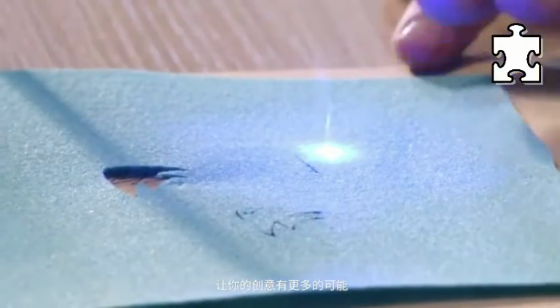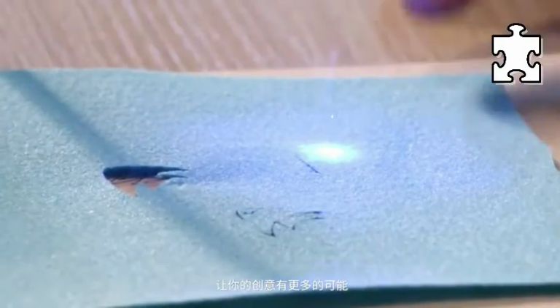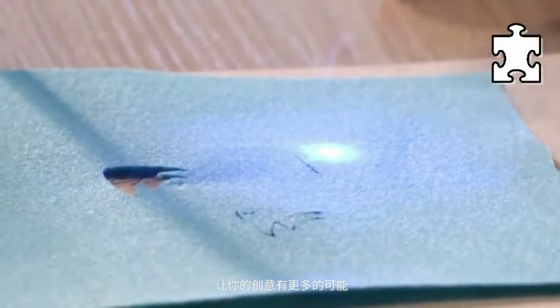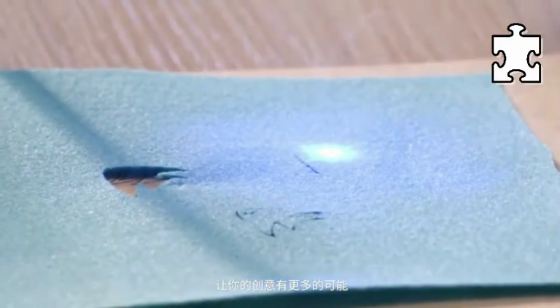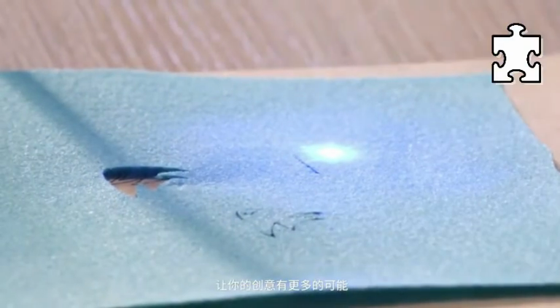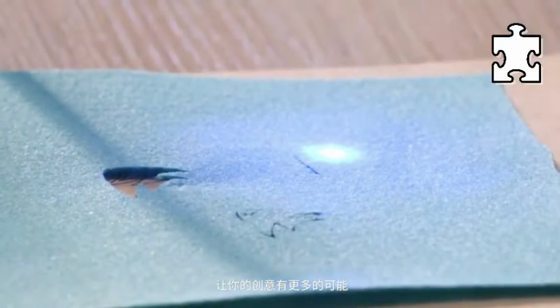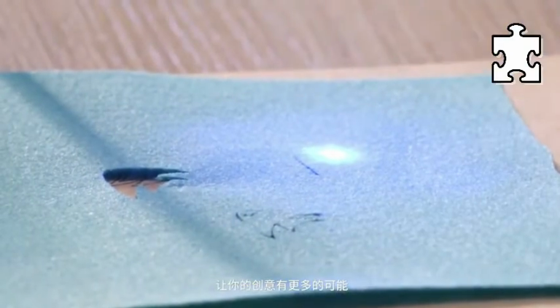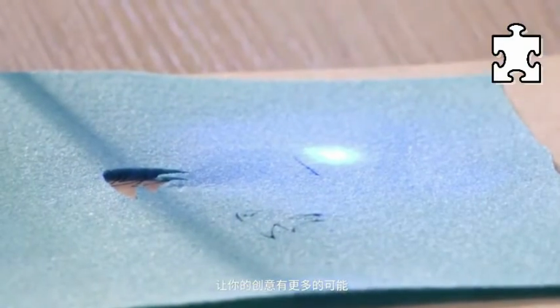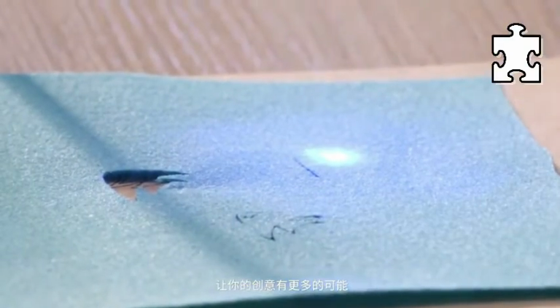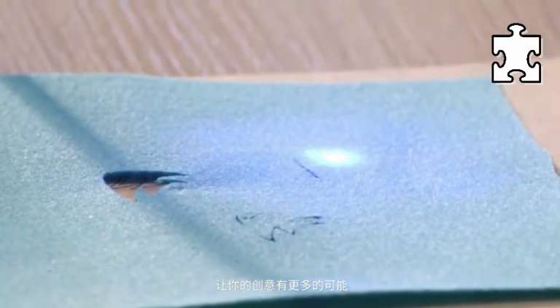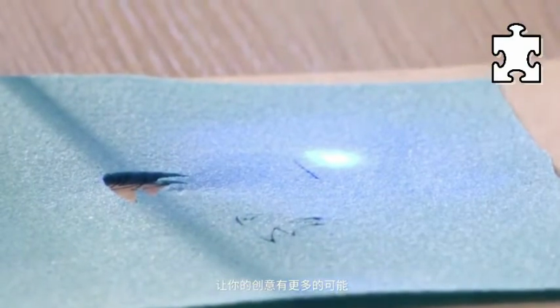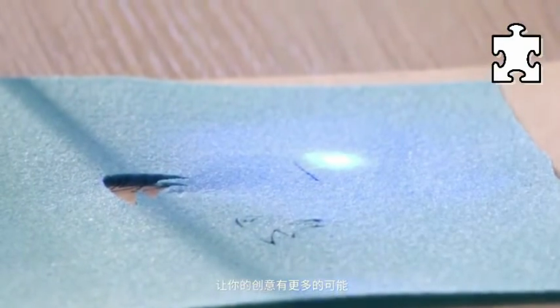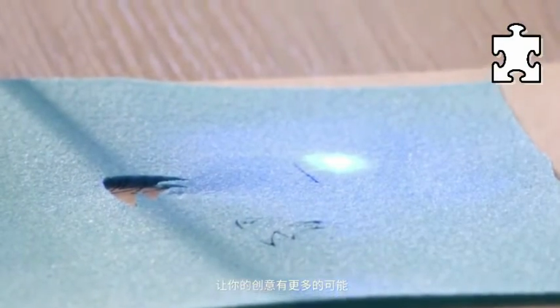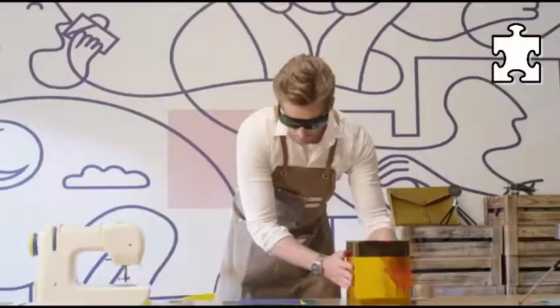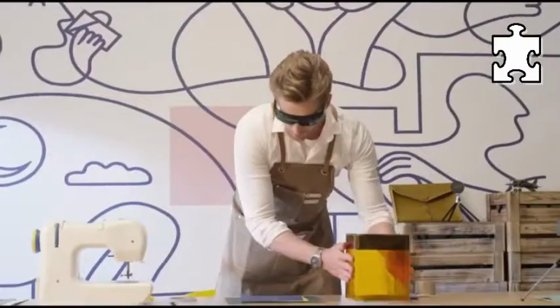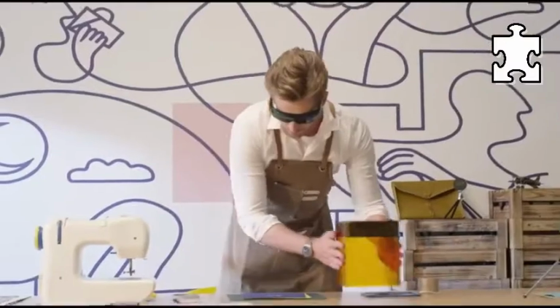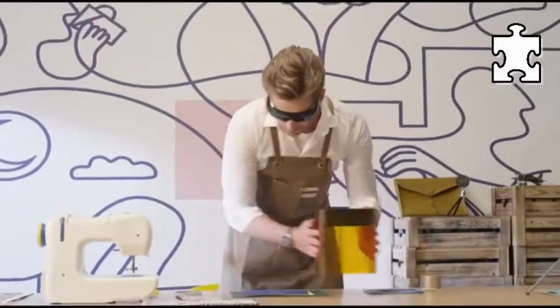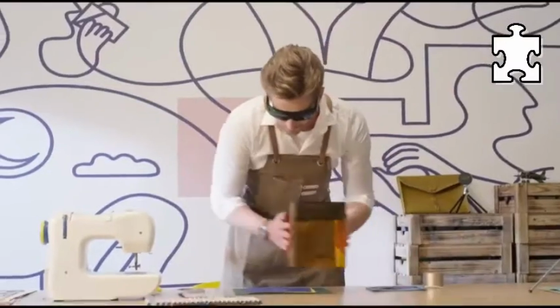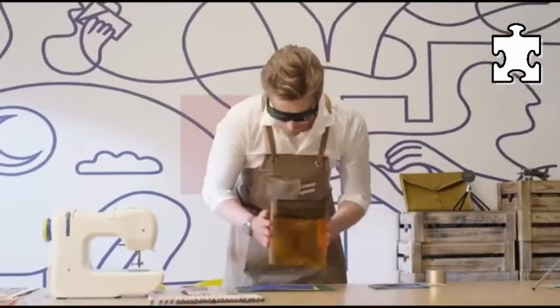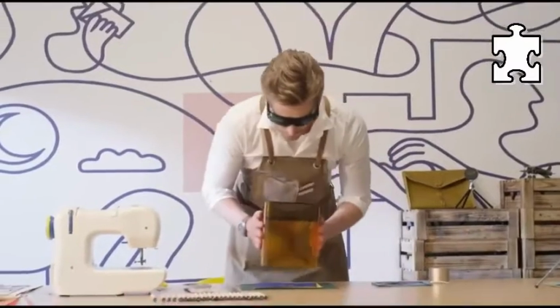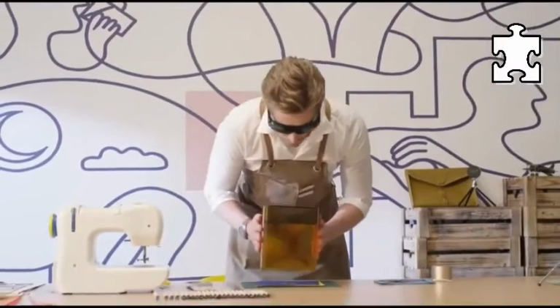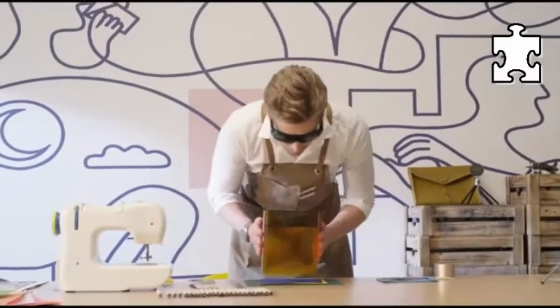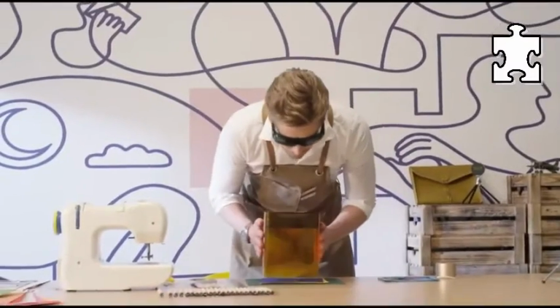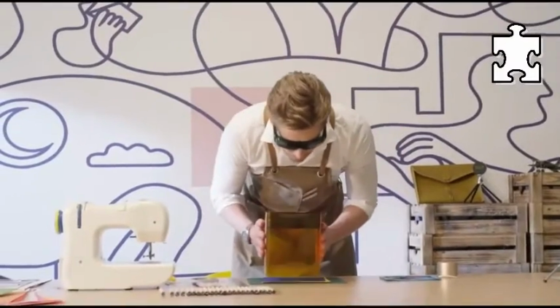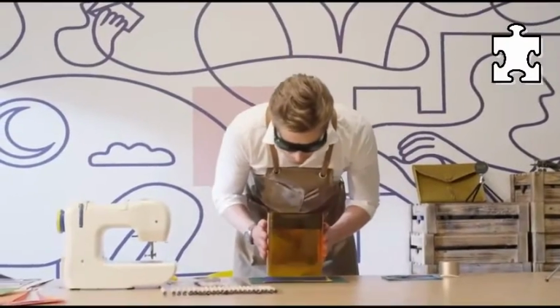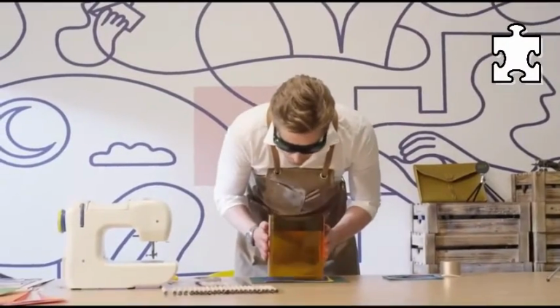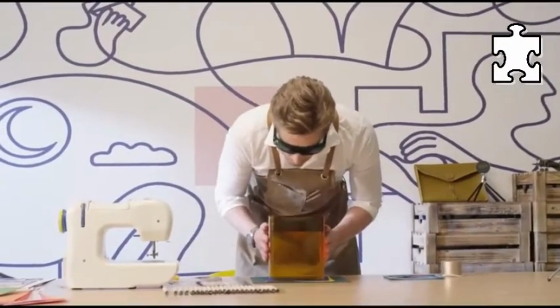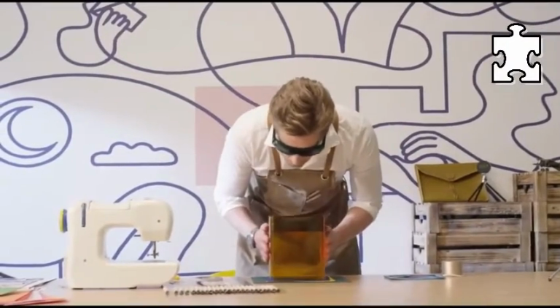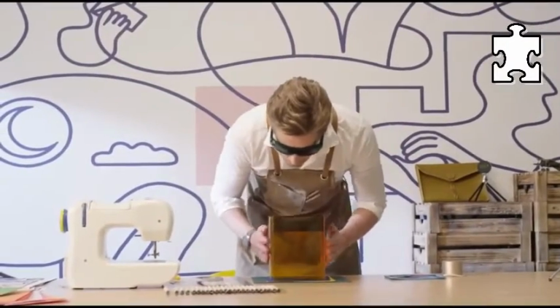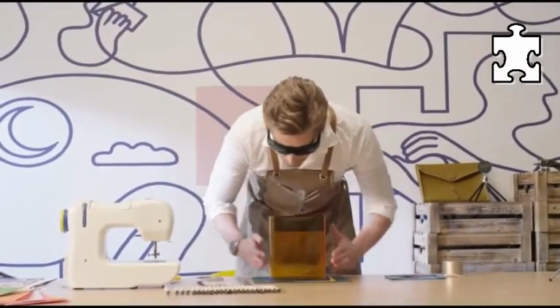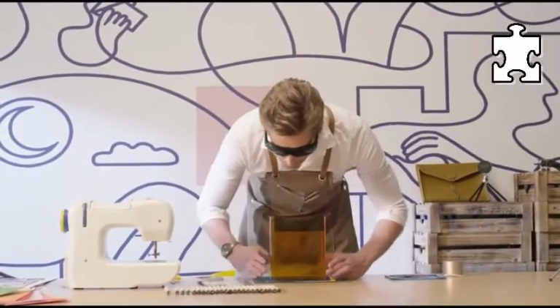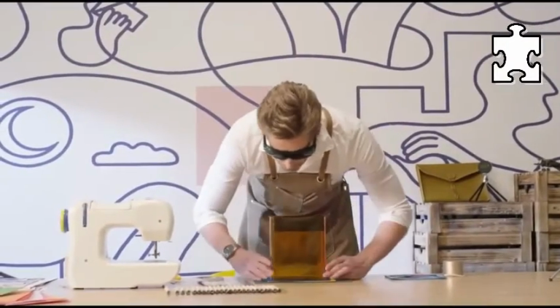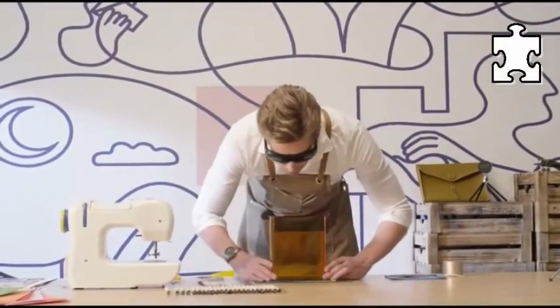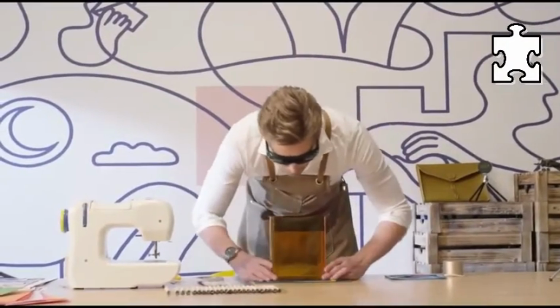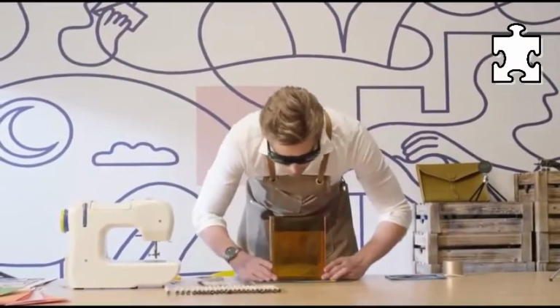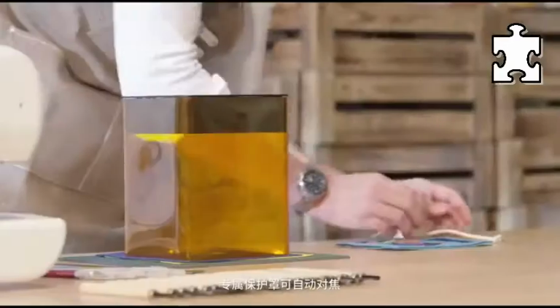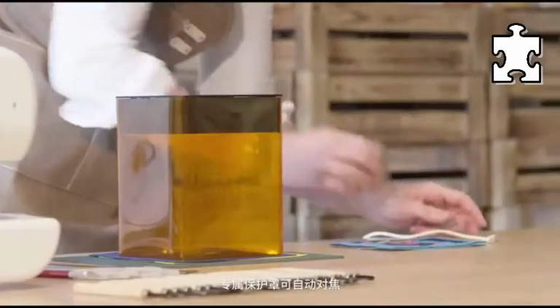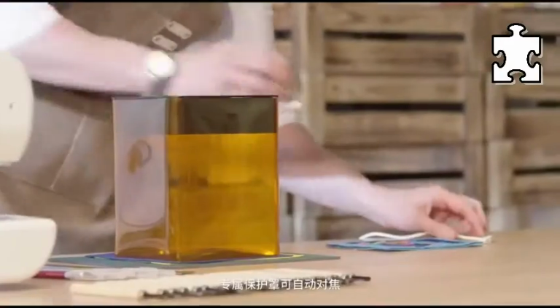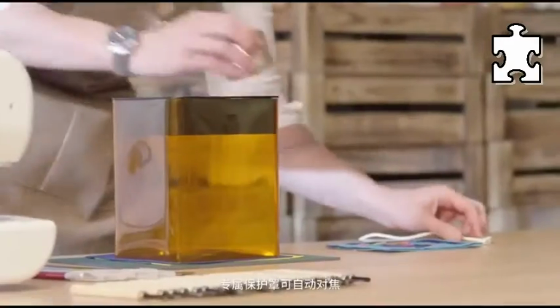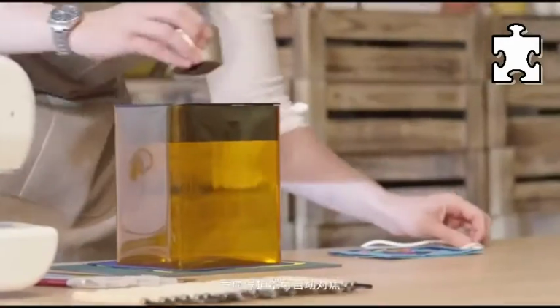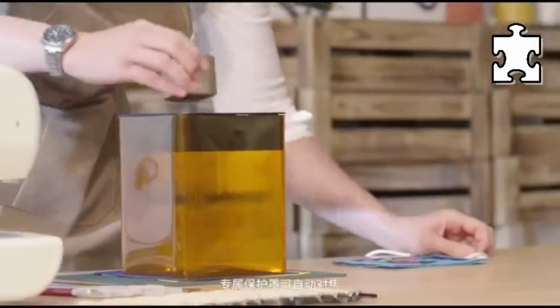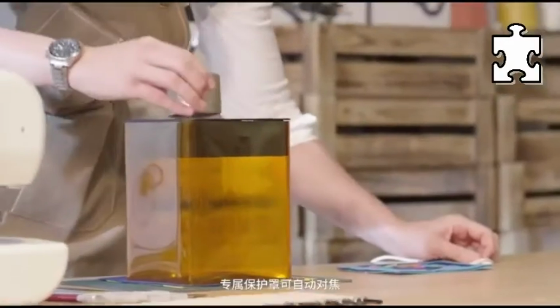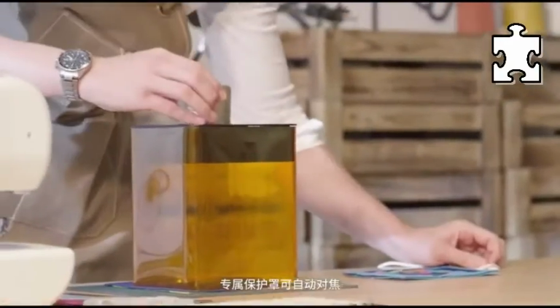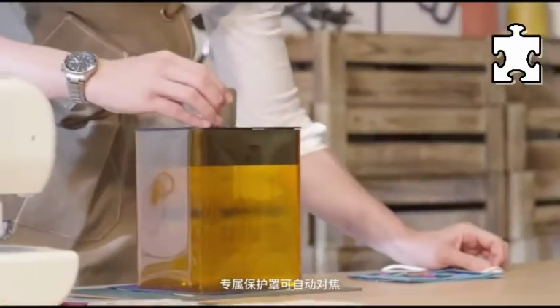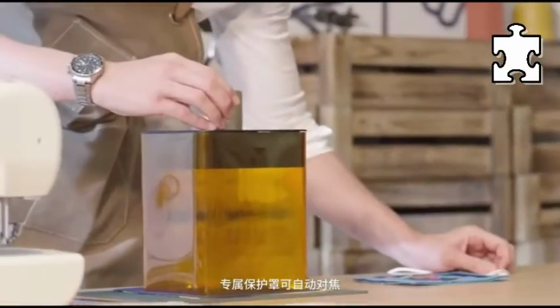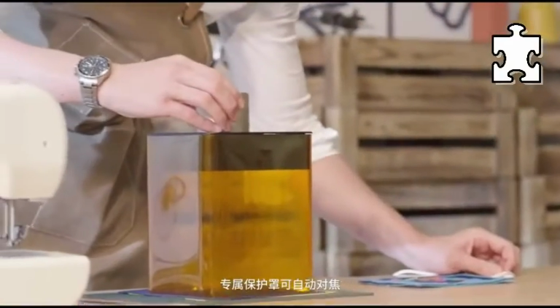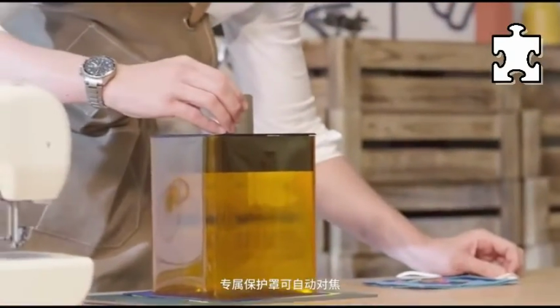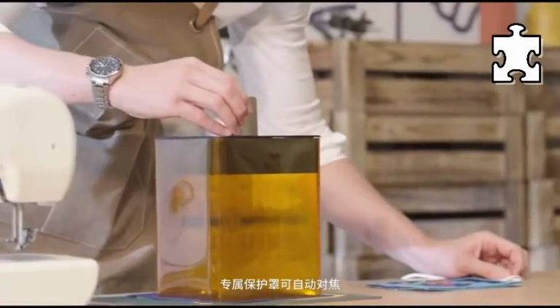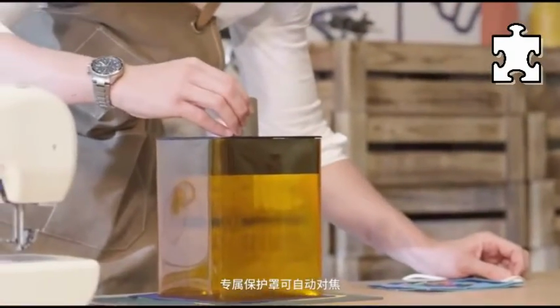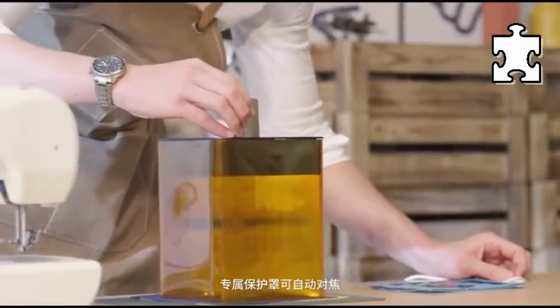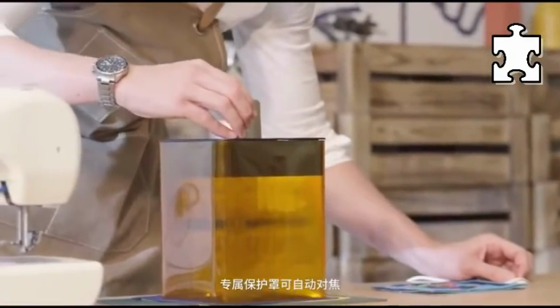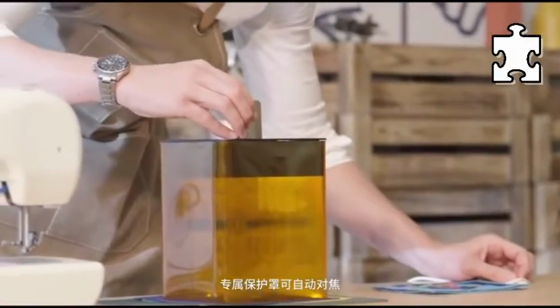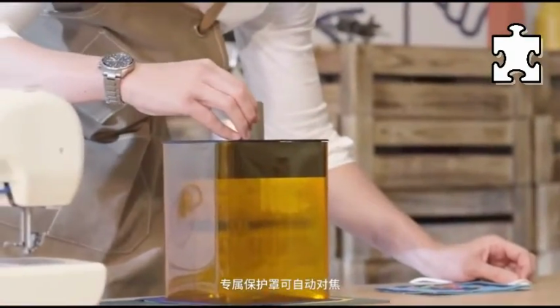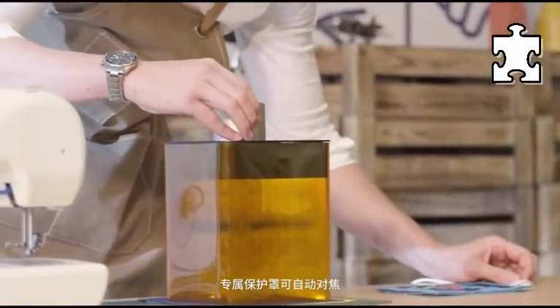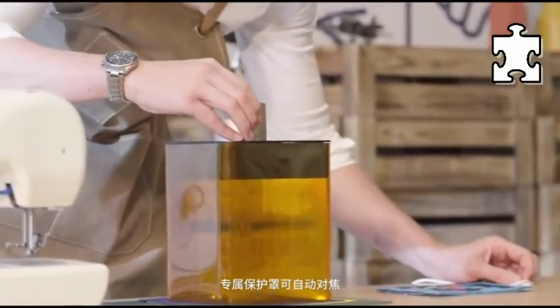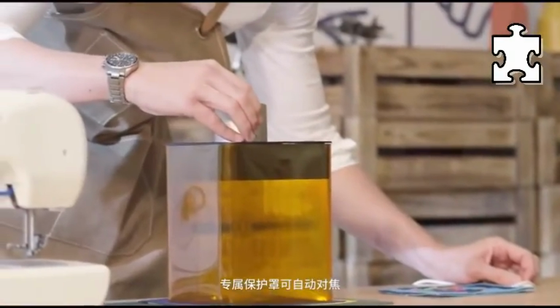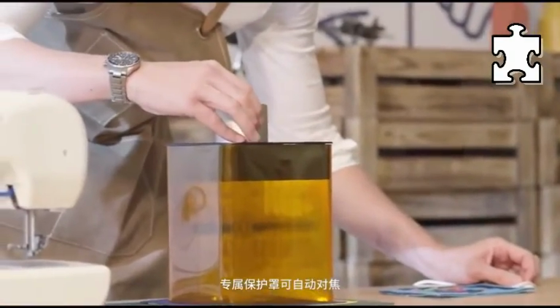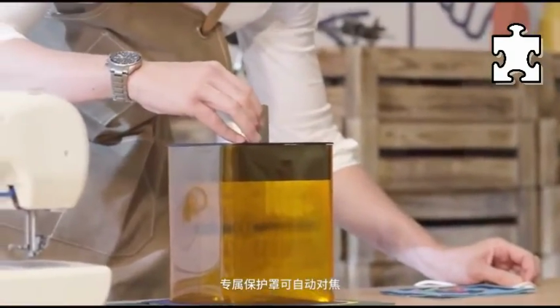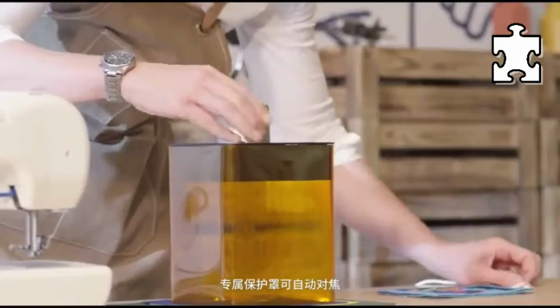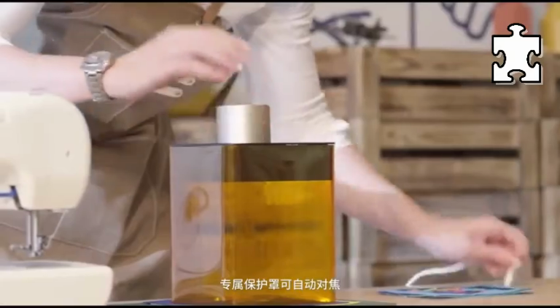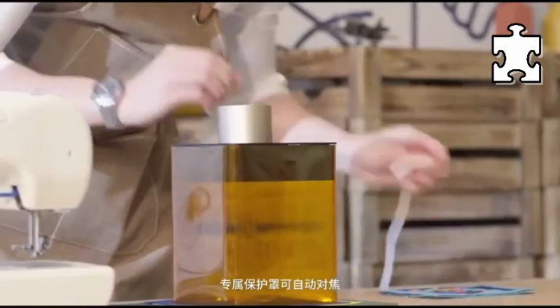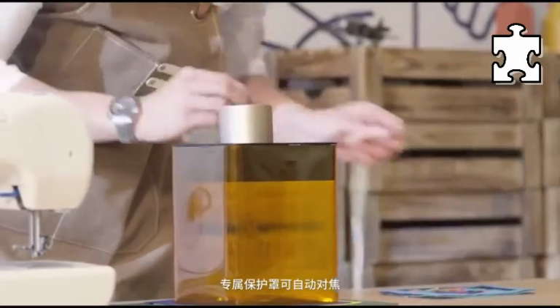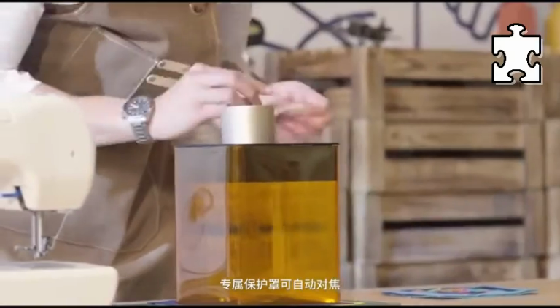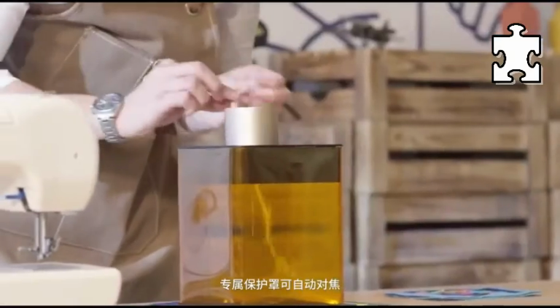LaserPecker 2 is a next-level company — thinking, designing, and turning unique ideas into reality. Our first laser engraver was an entirely new kind of tool.